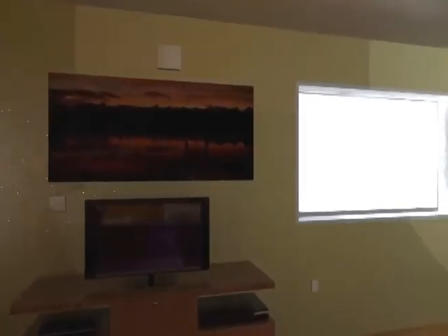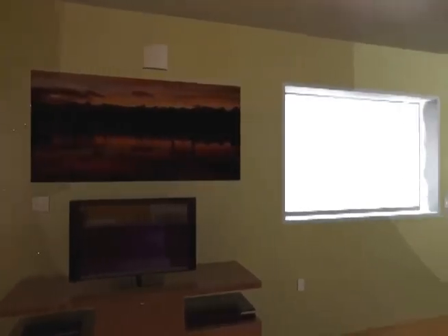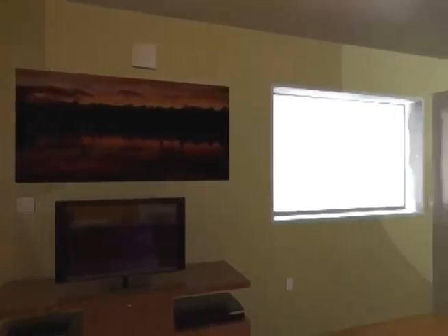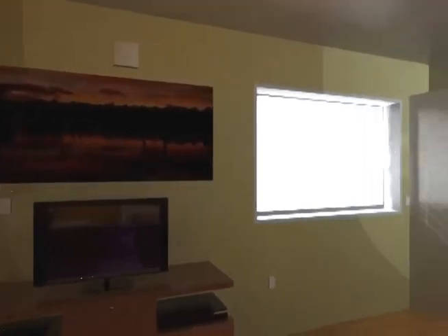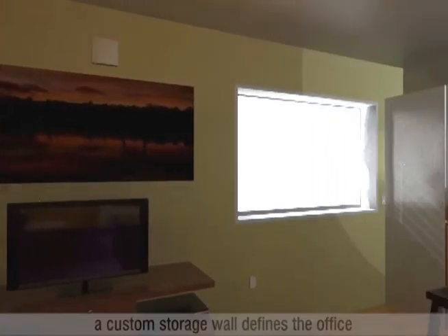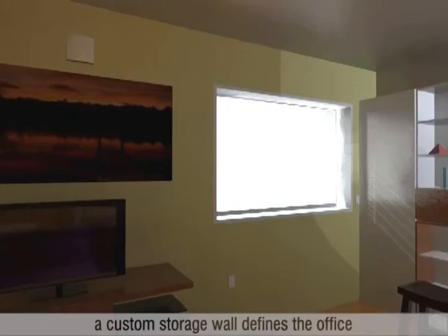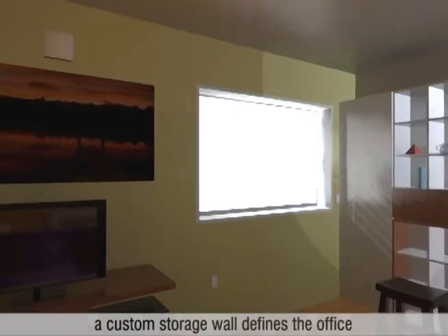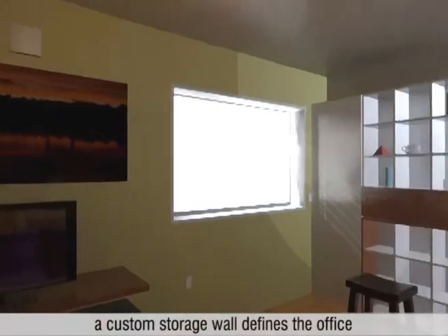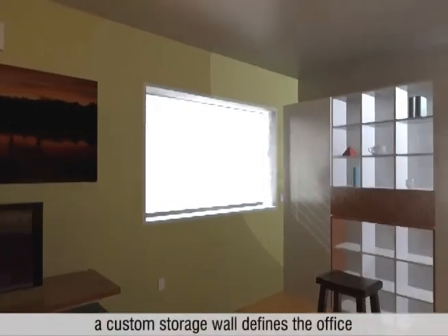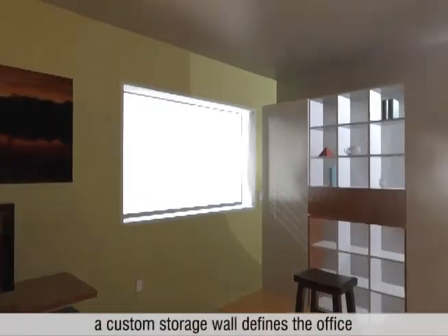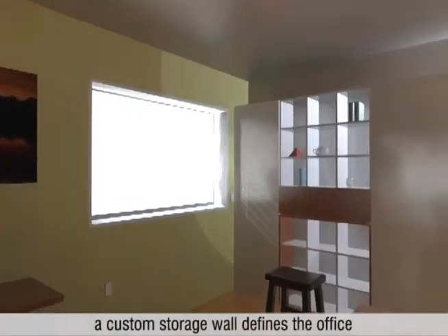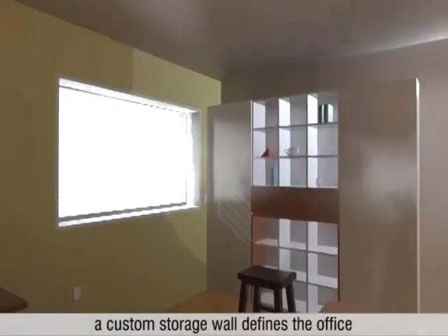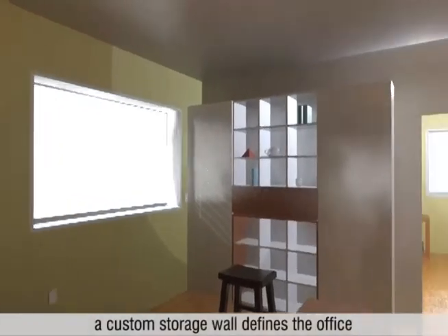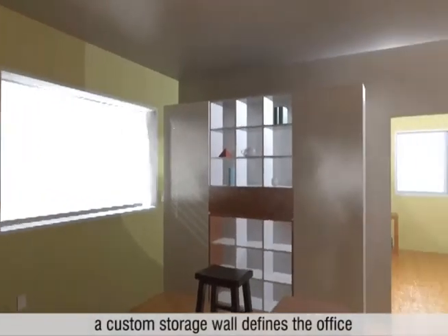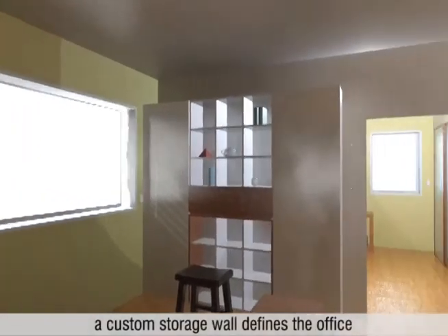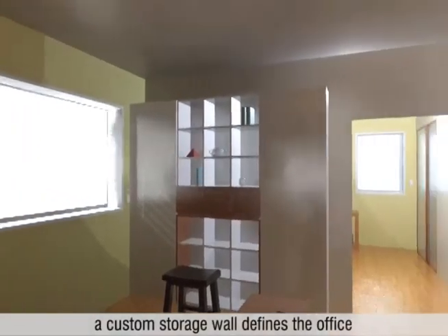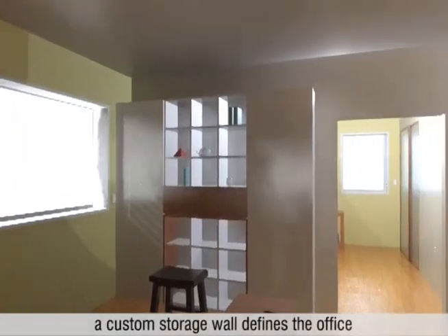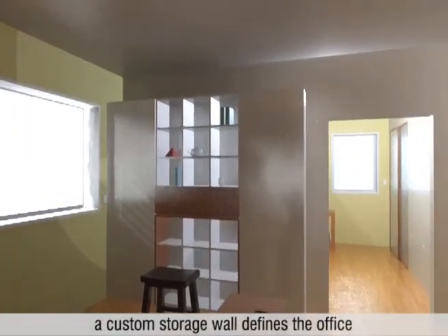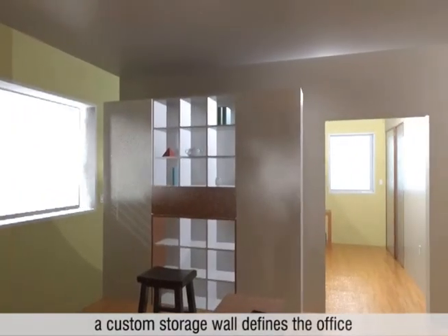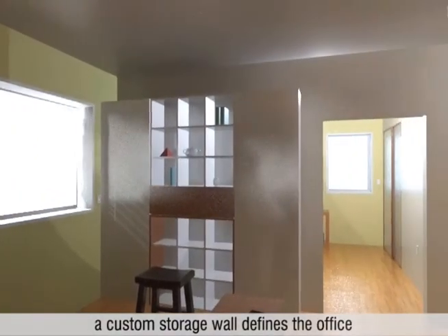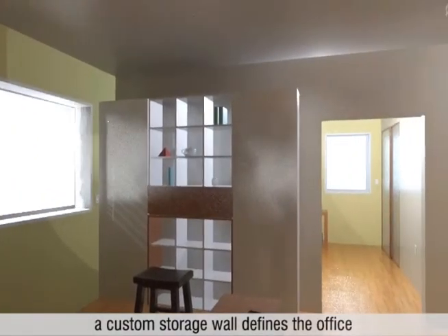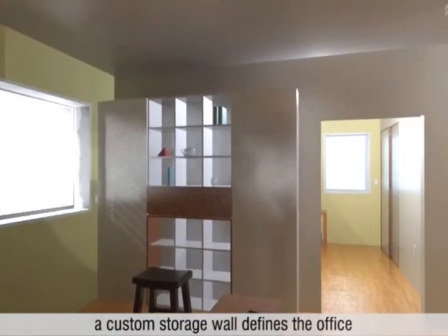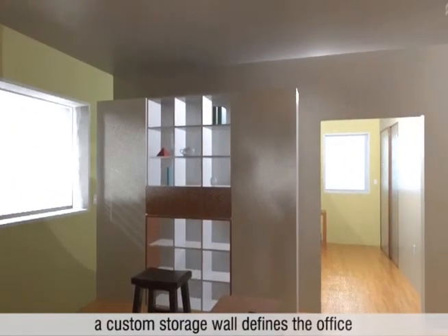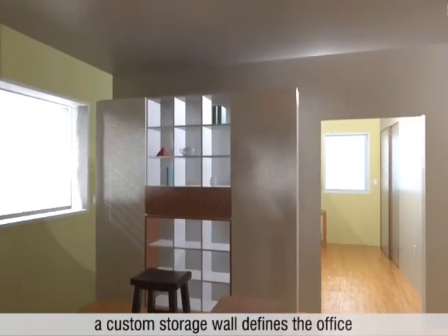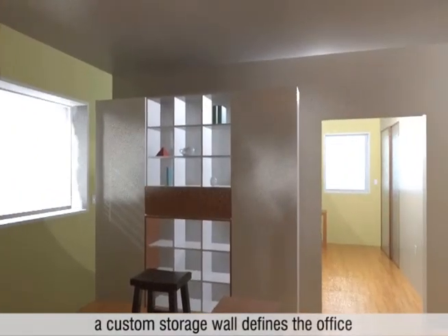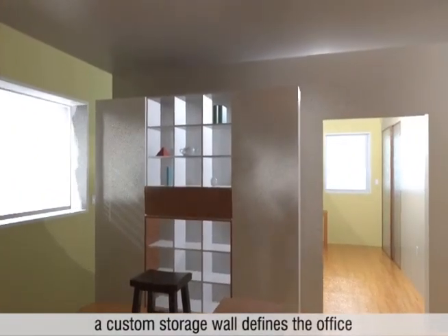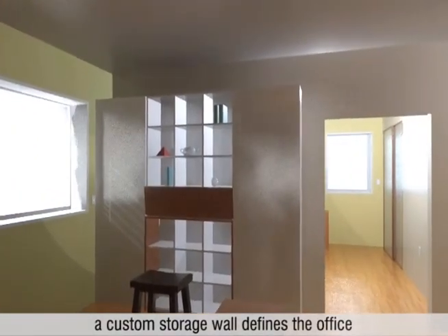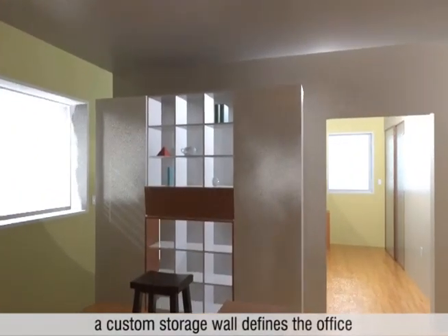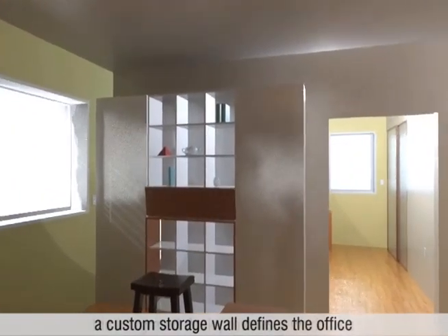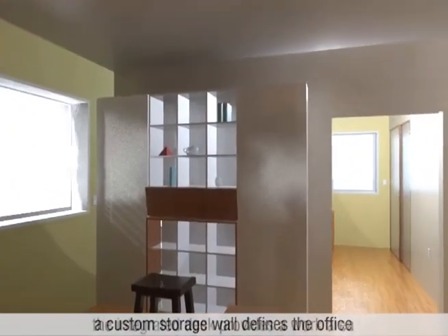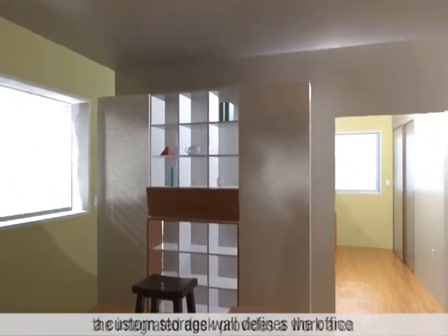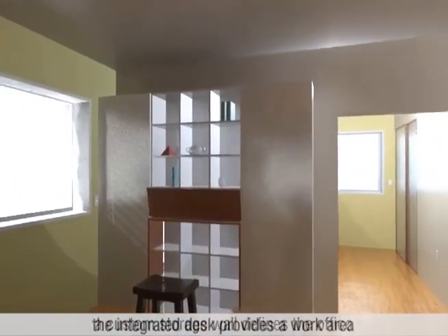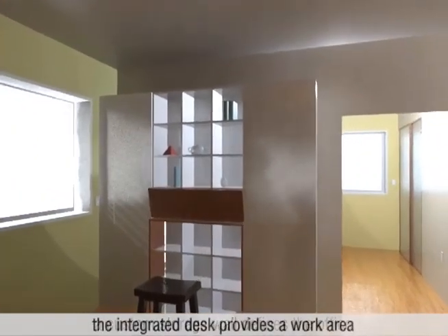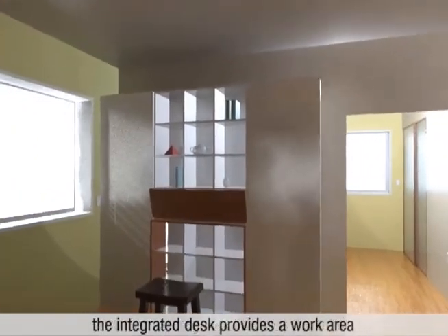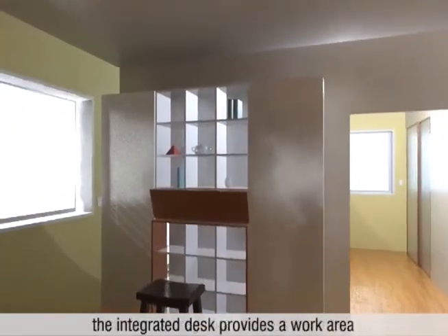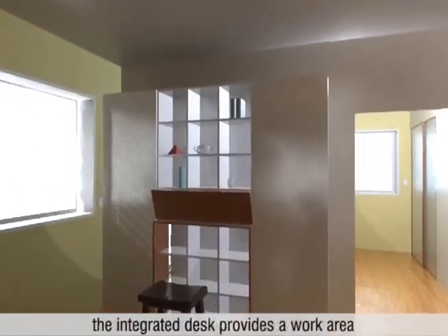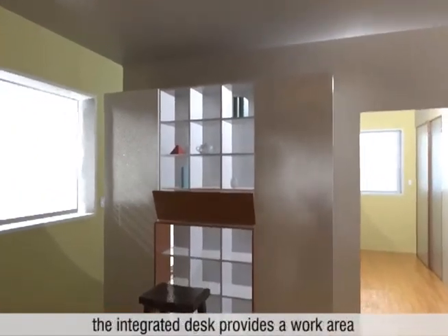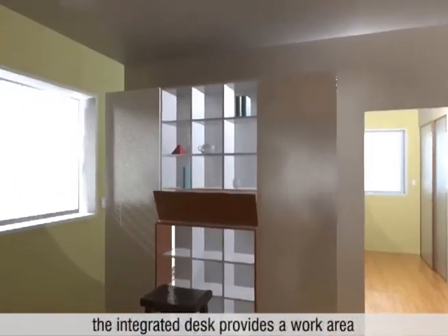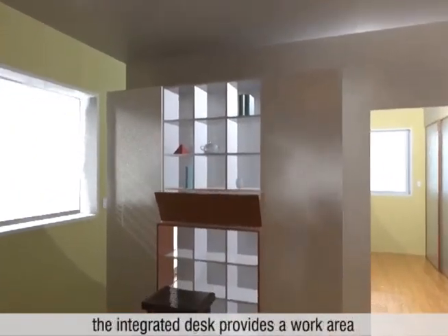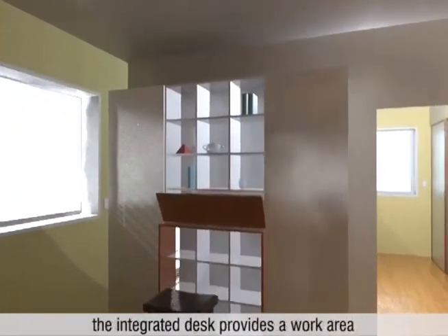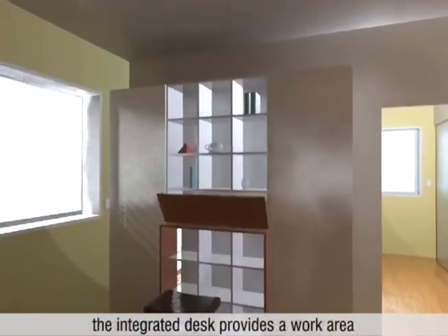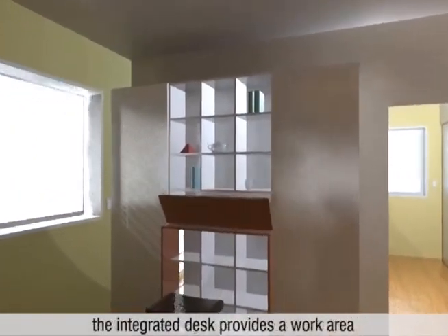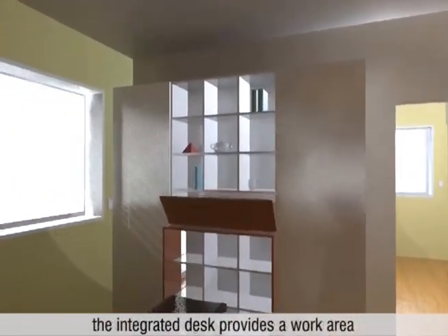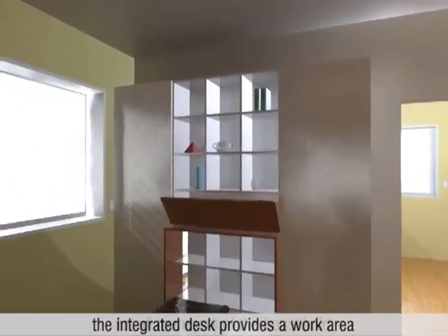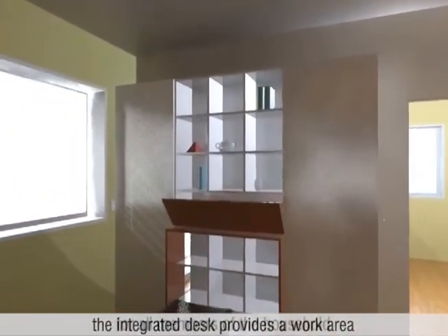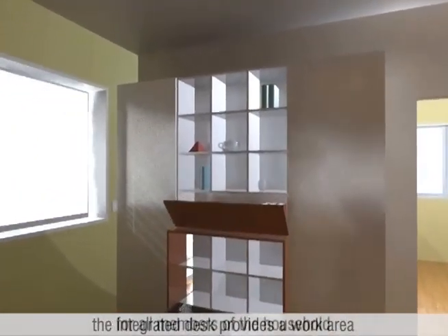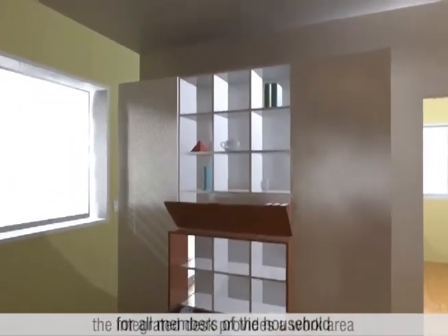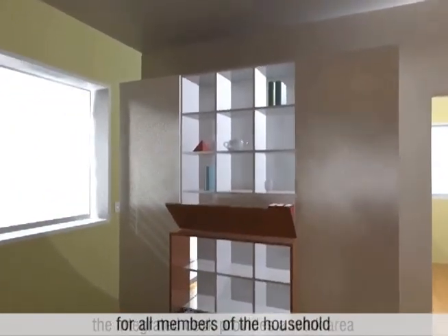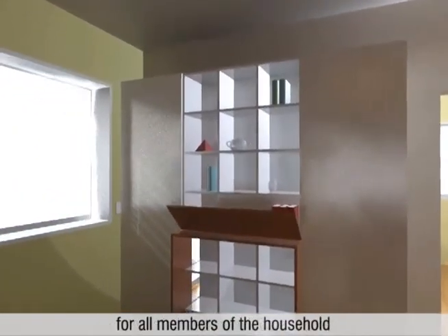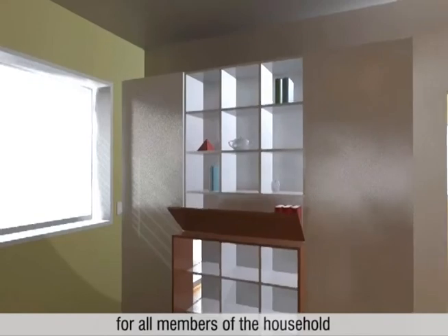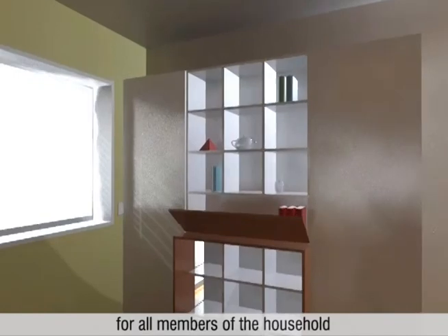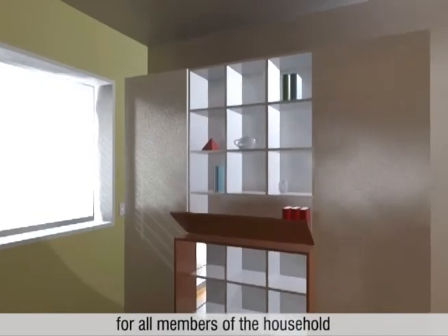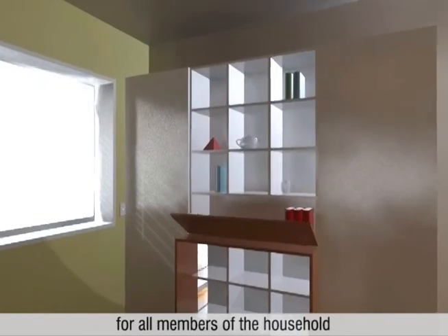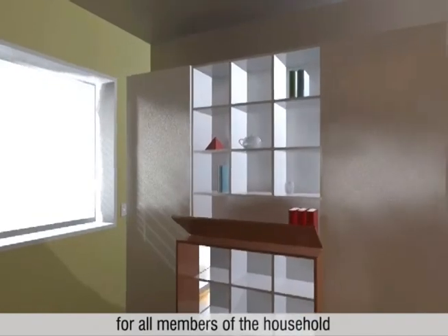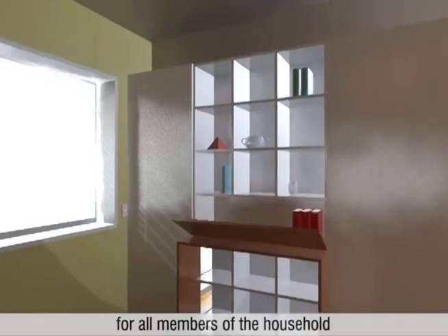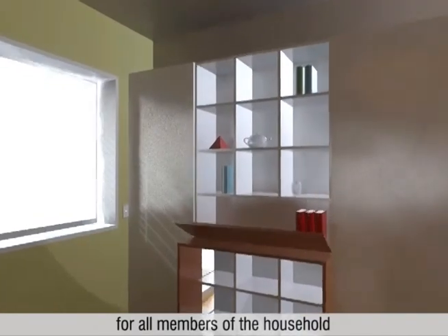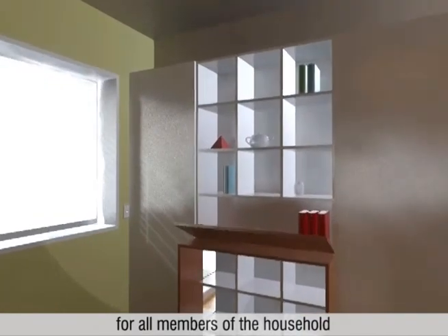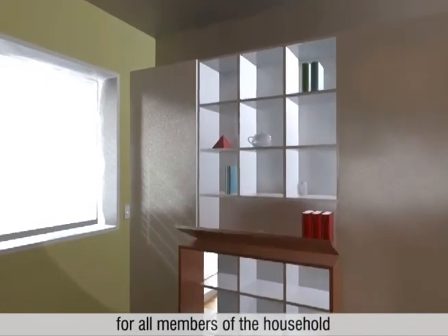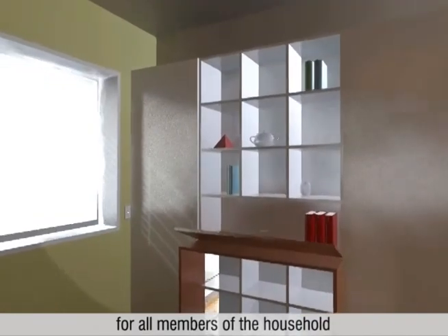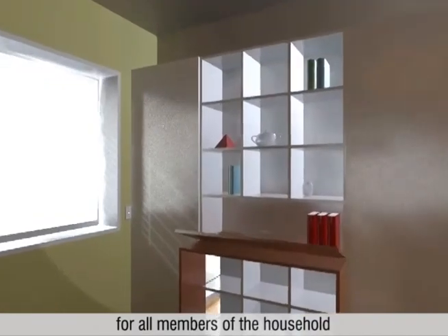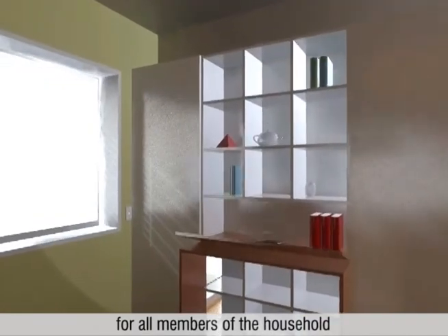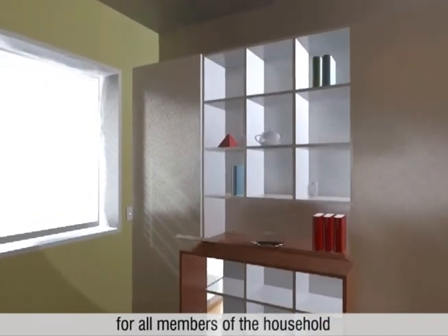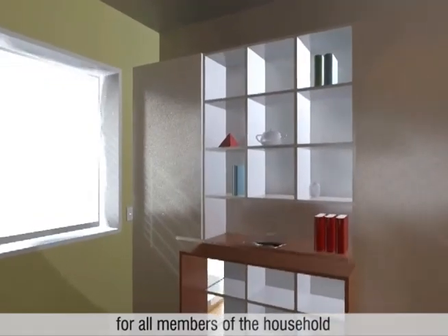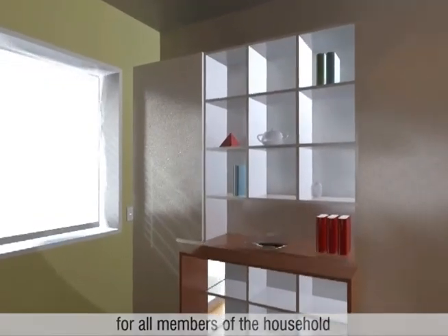A custom storage wall defines the office. The integrated desk provides a work area for all members of the household.